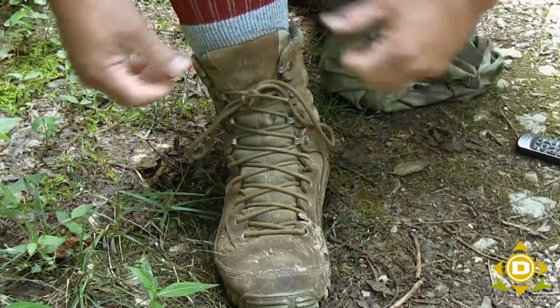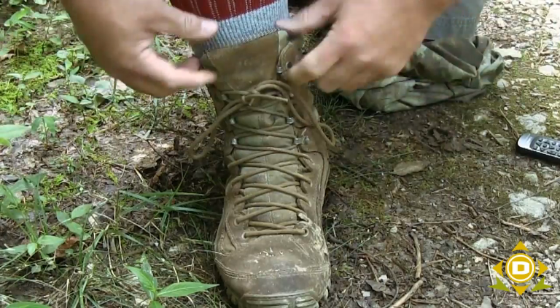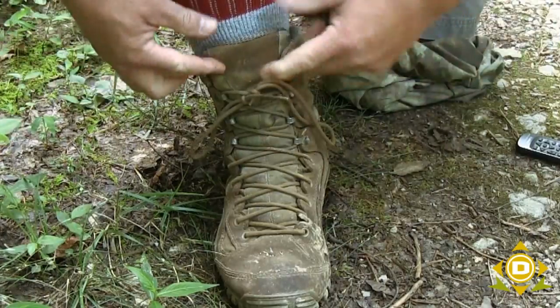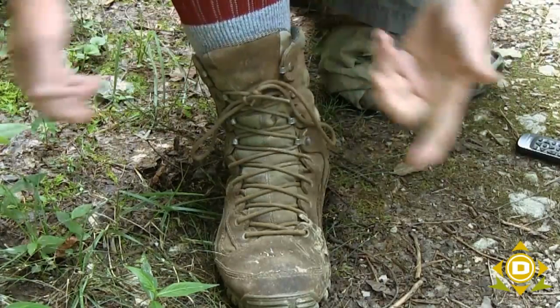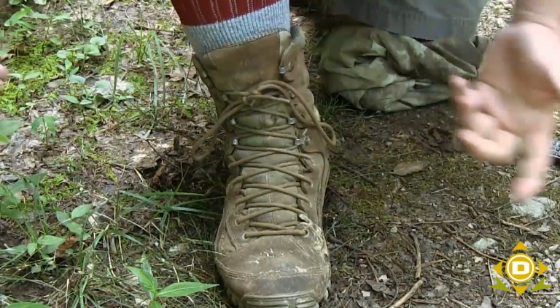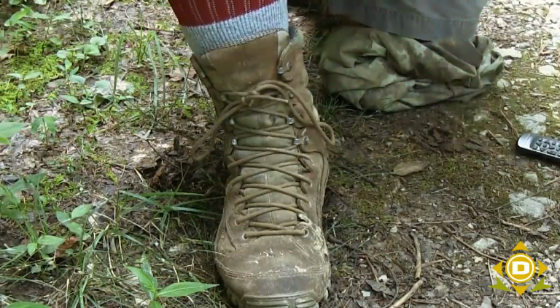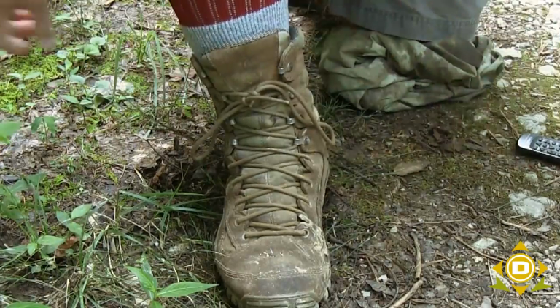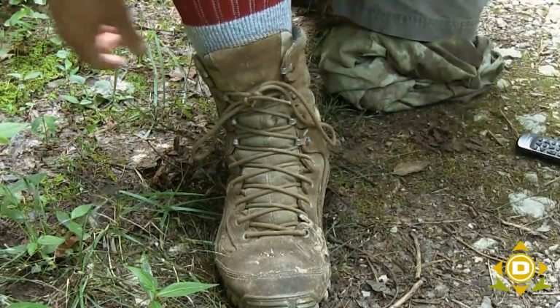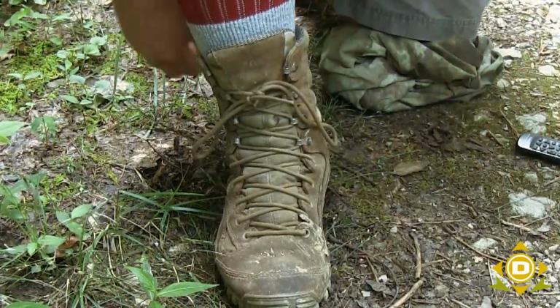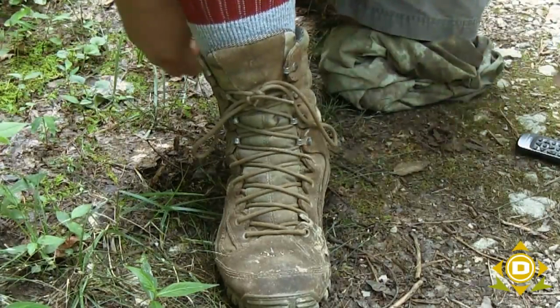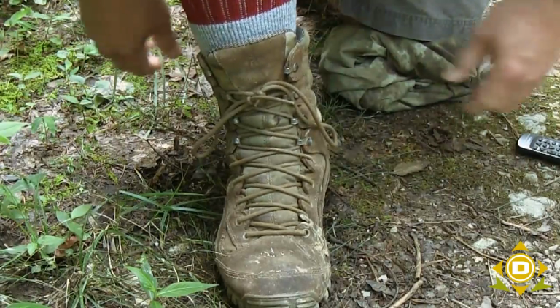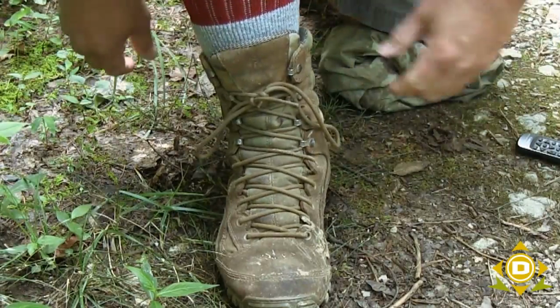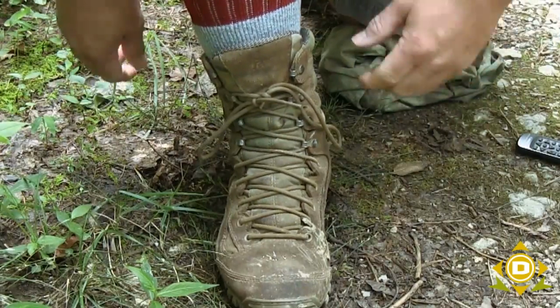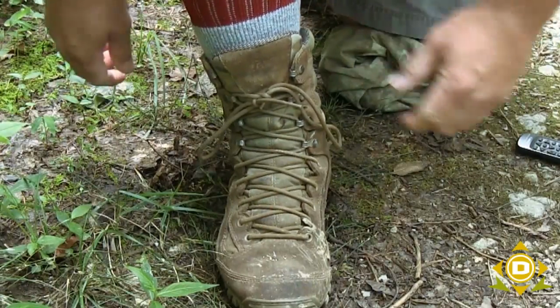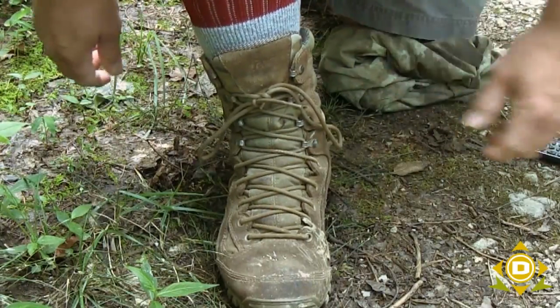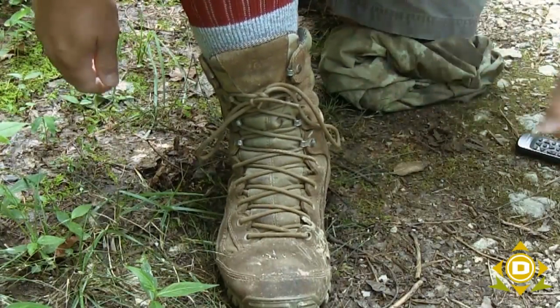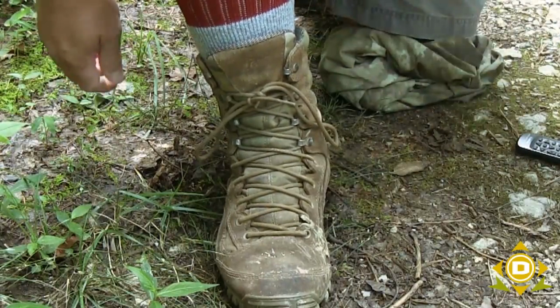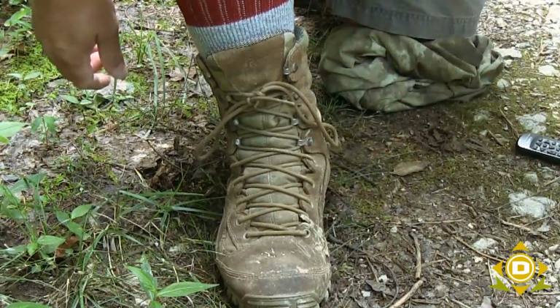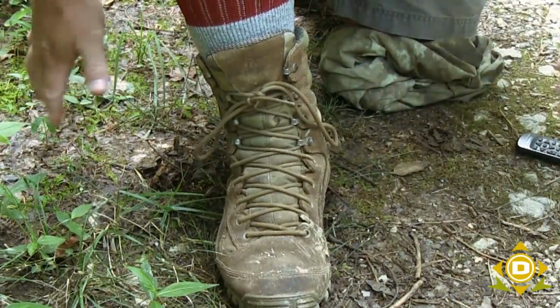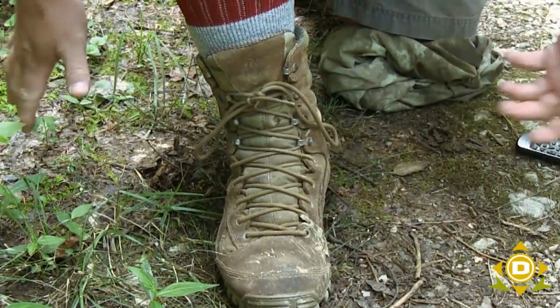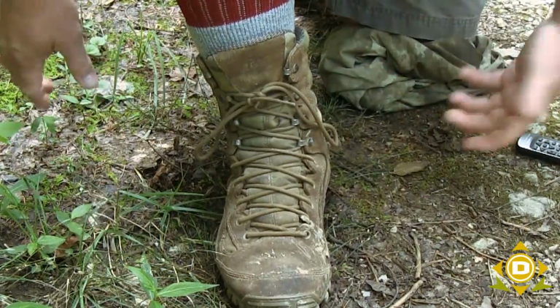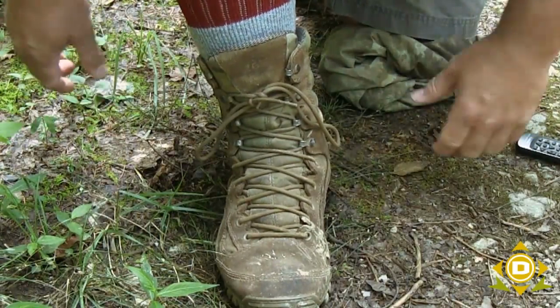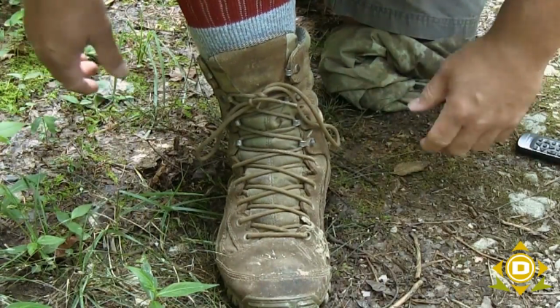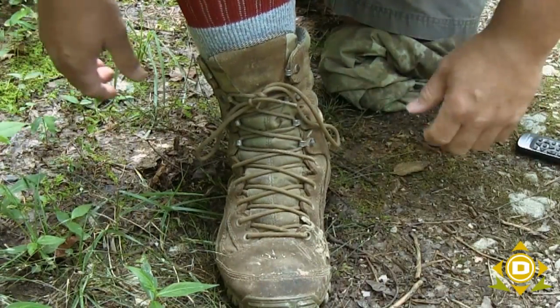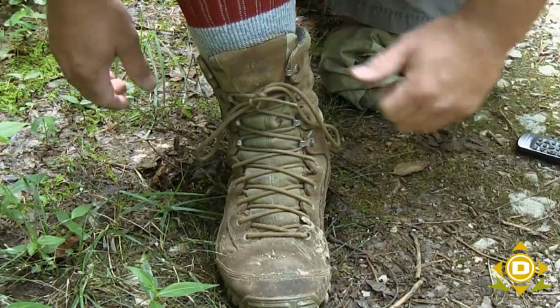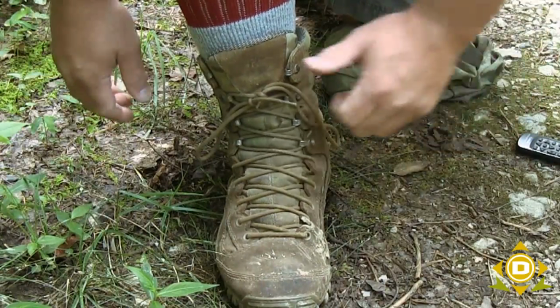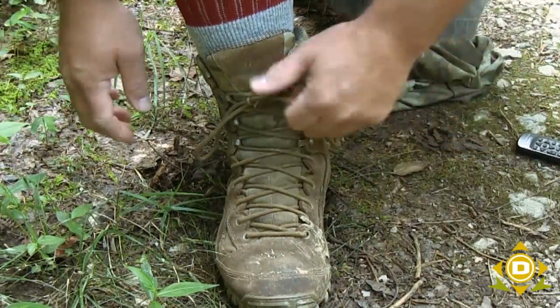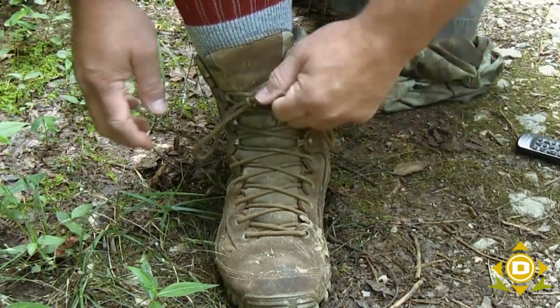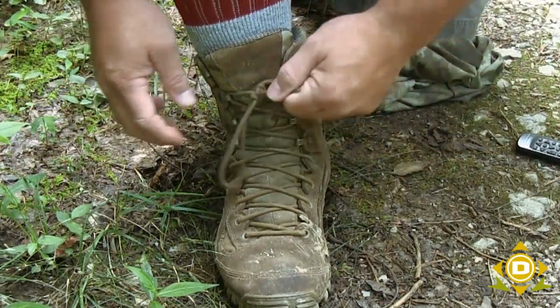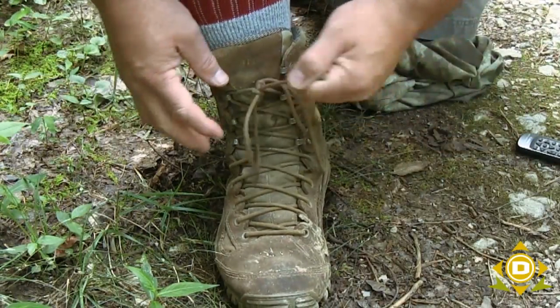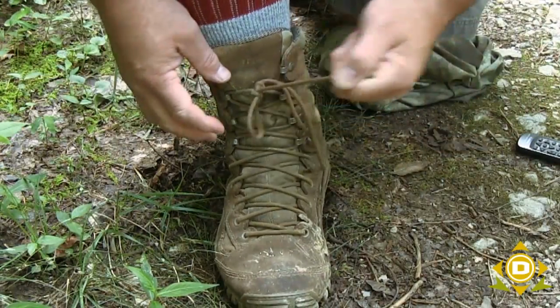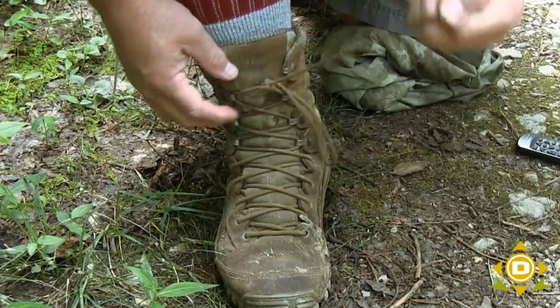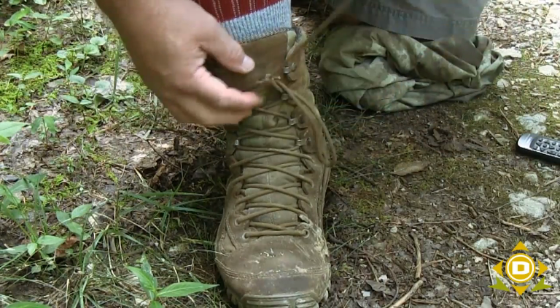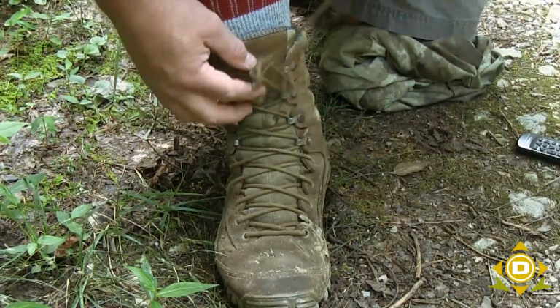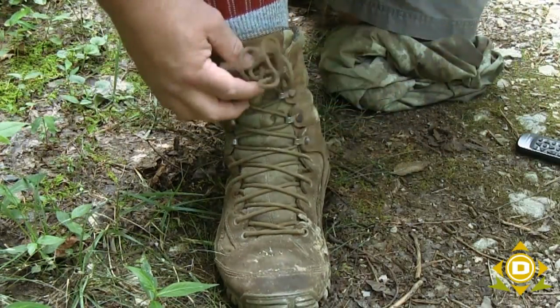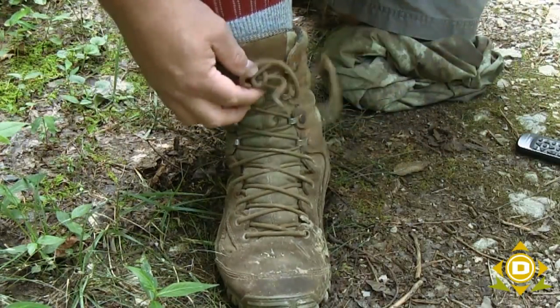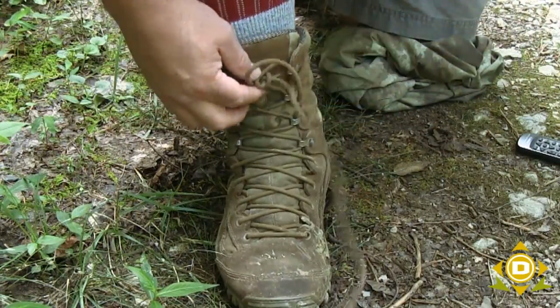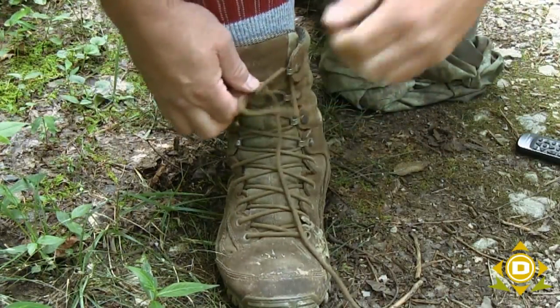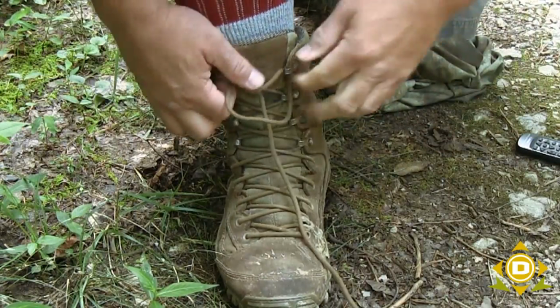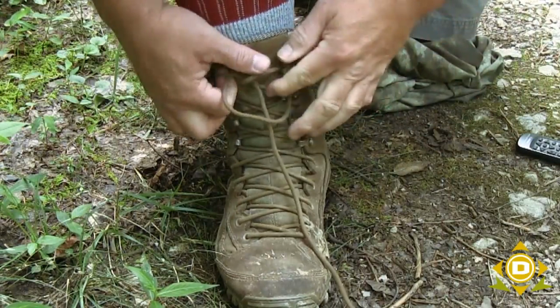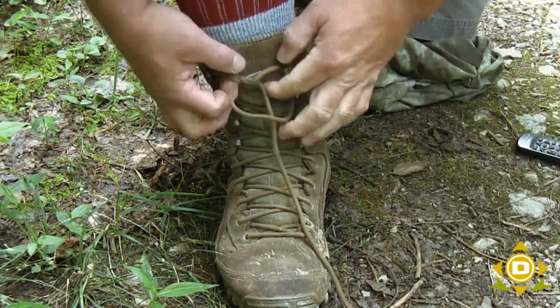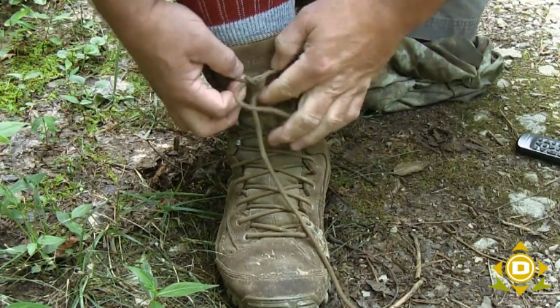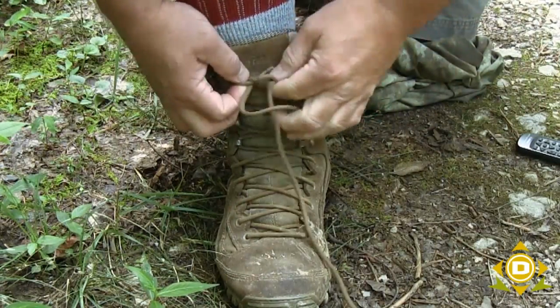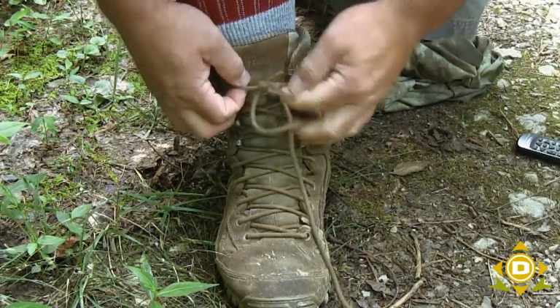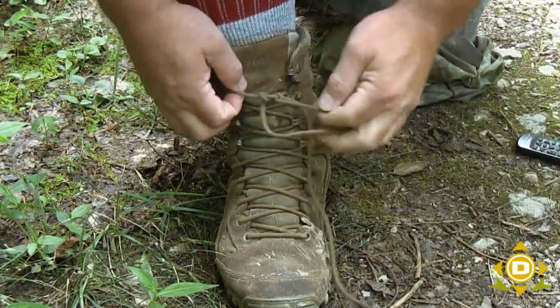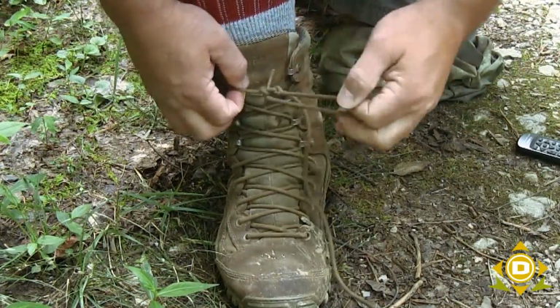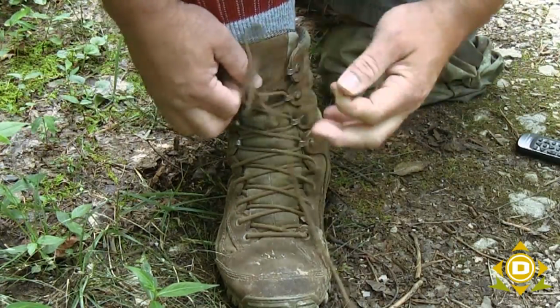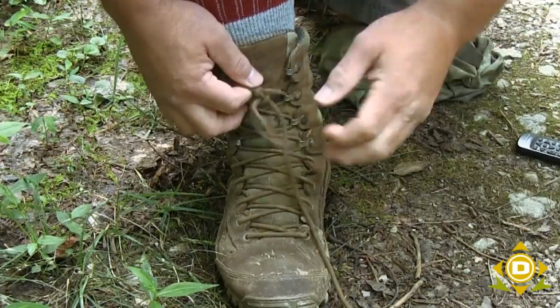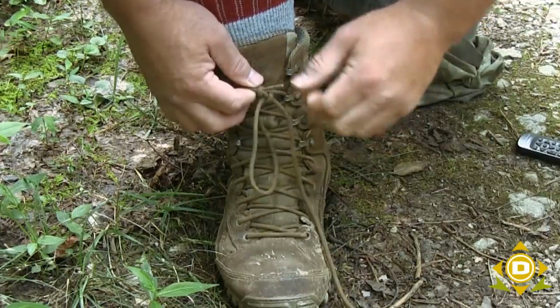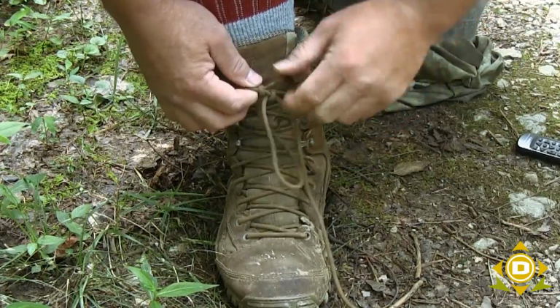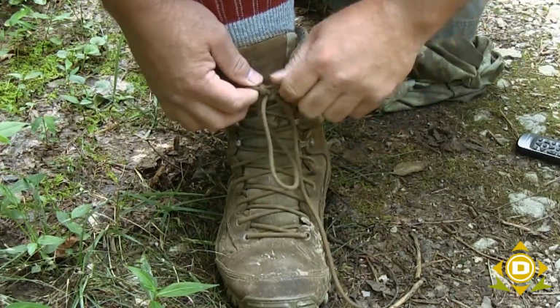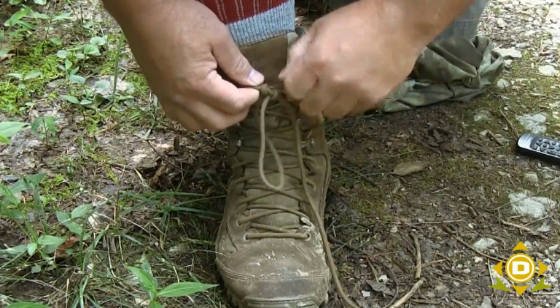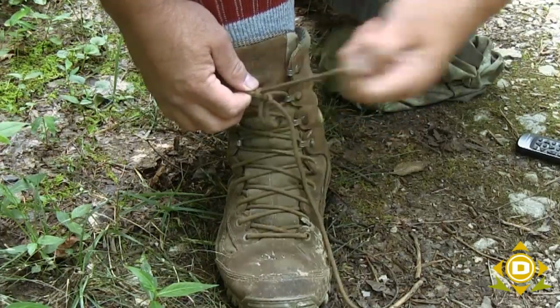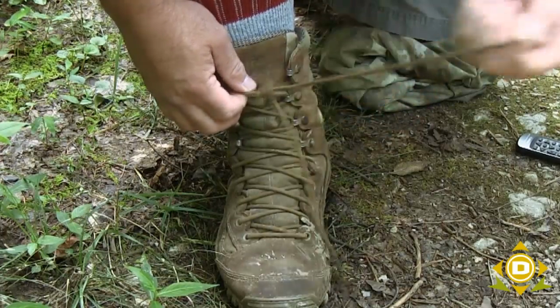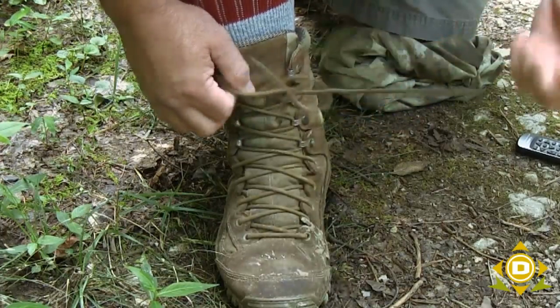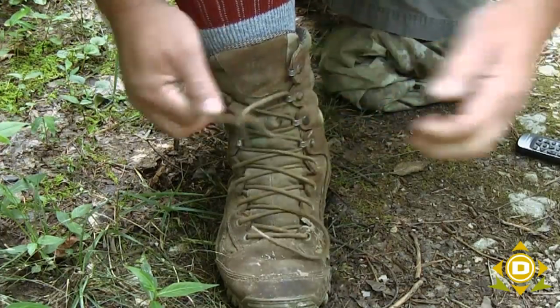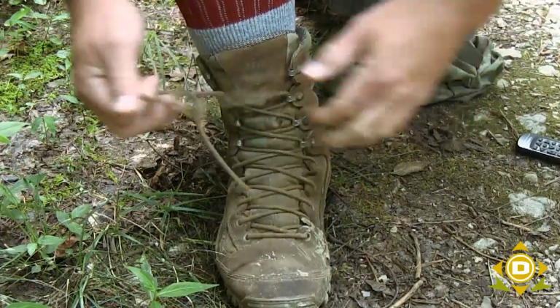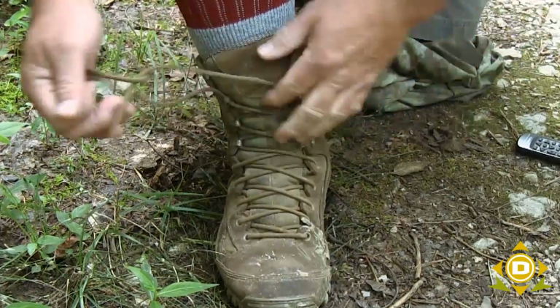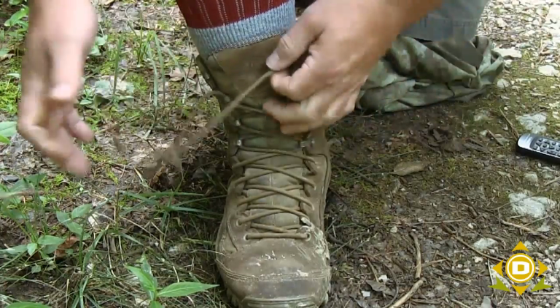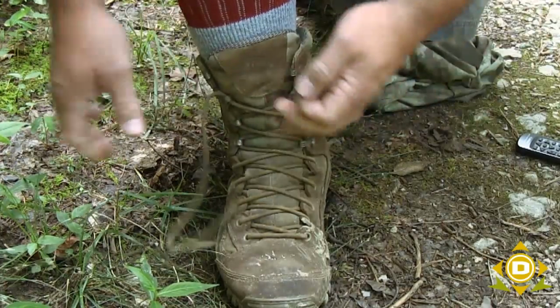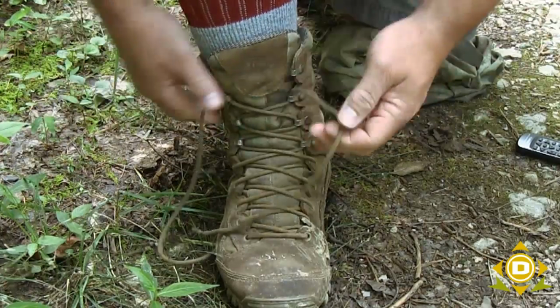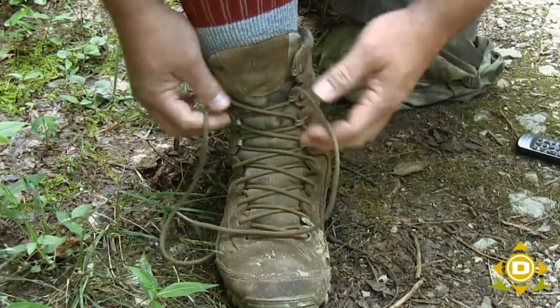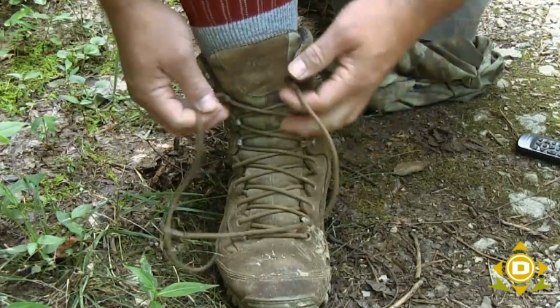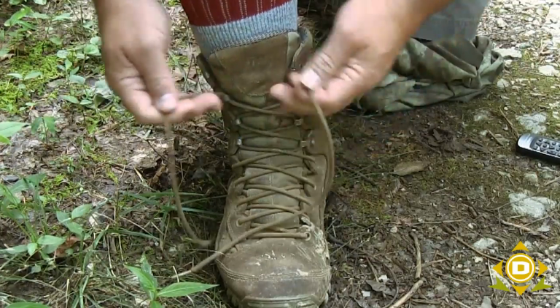And this will not come untied. After a year of wearing them like this, I cannot get them untied. I'm going to do that again.